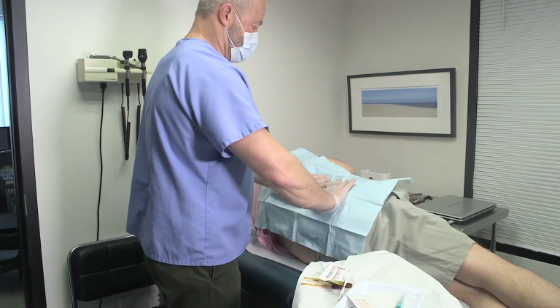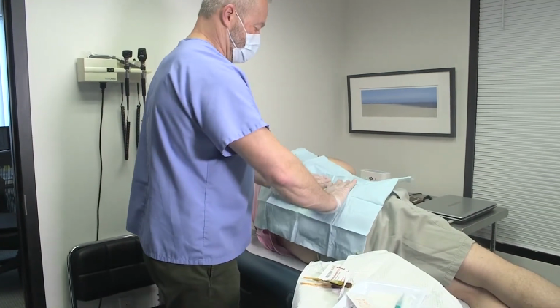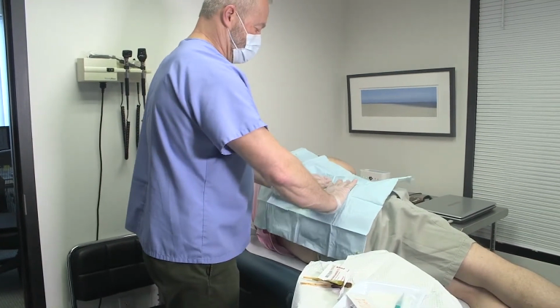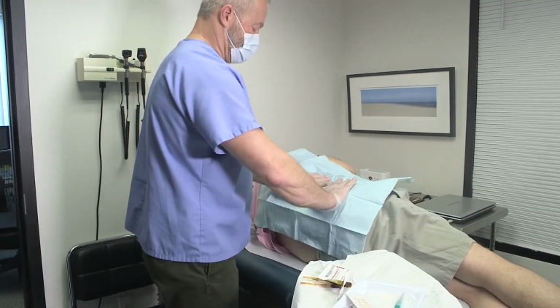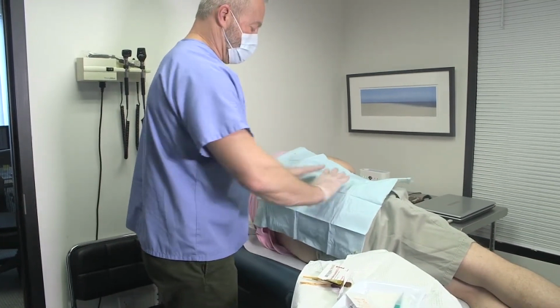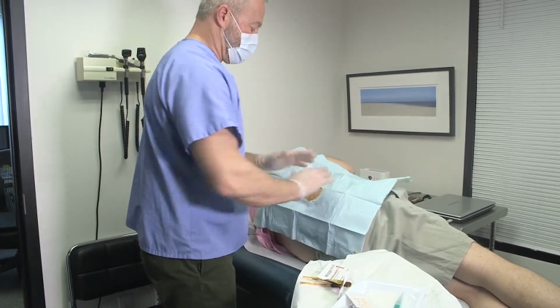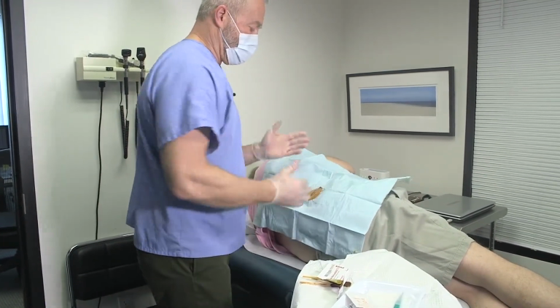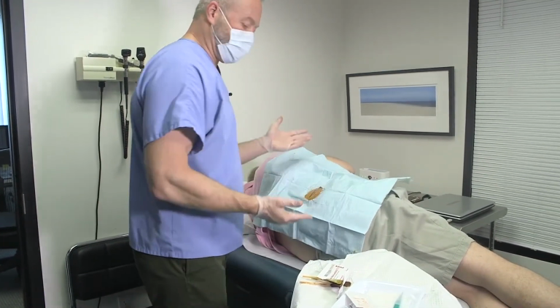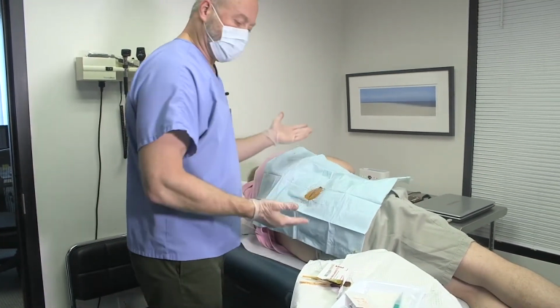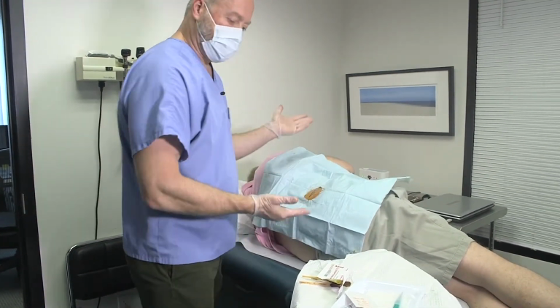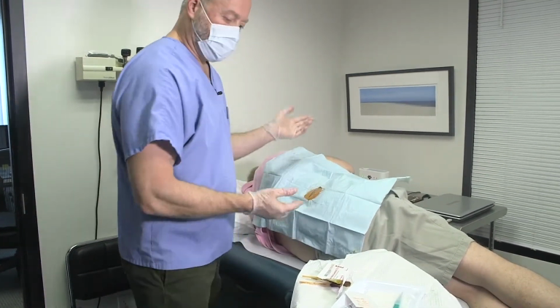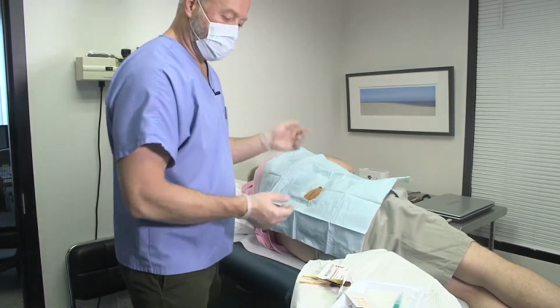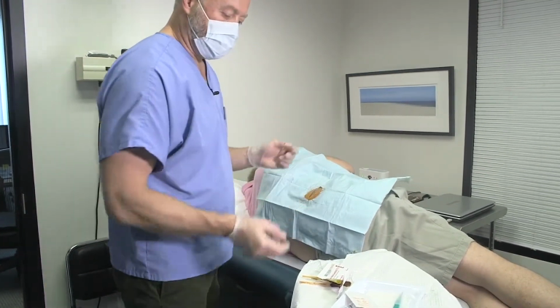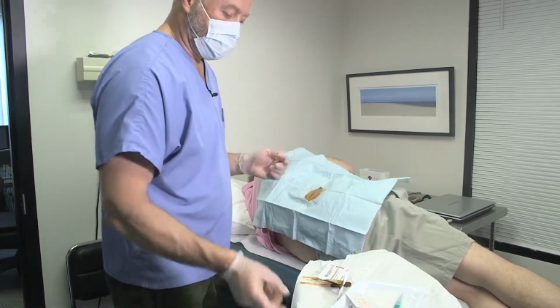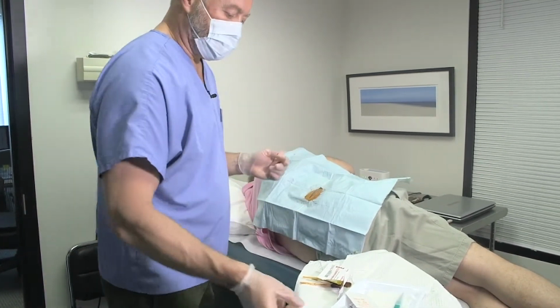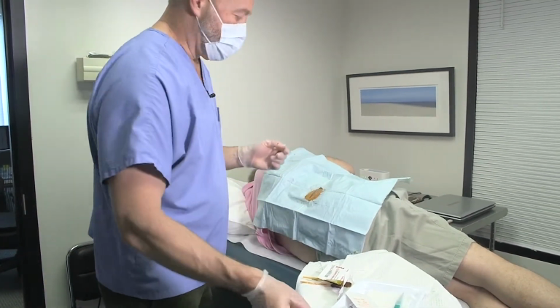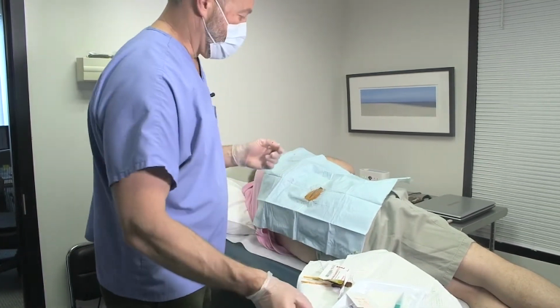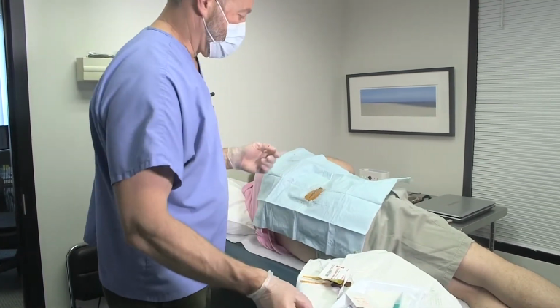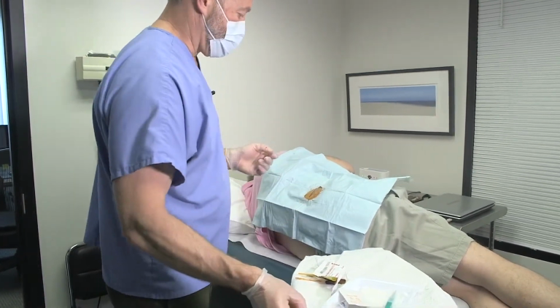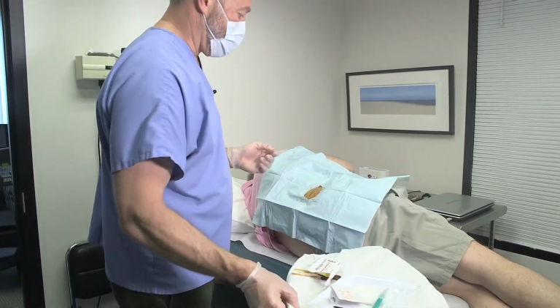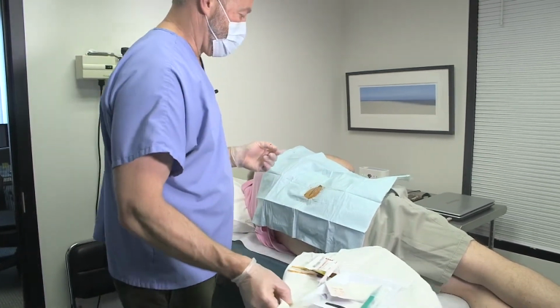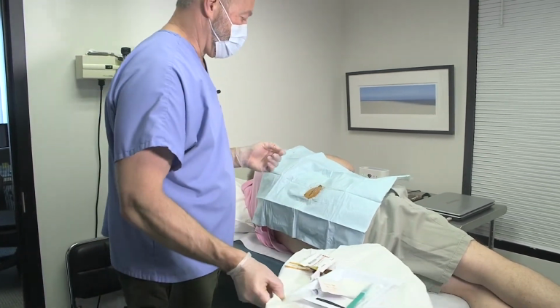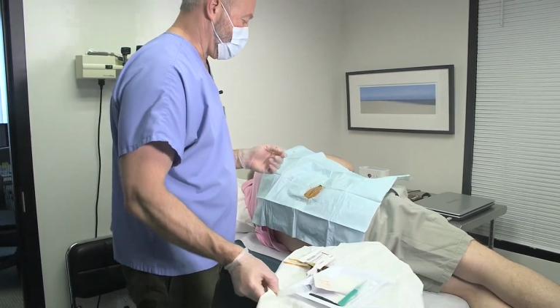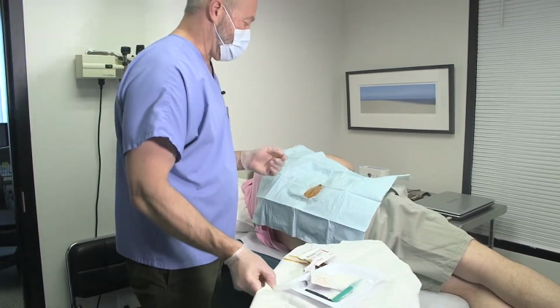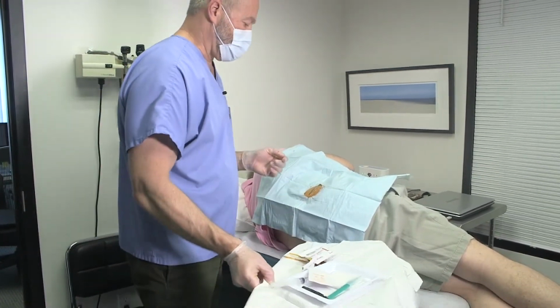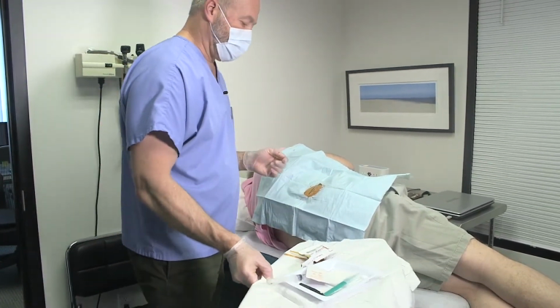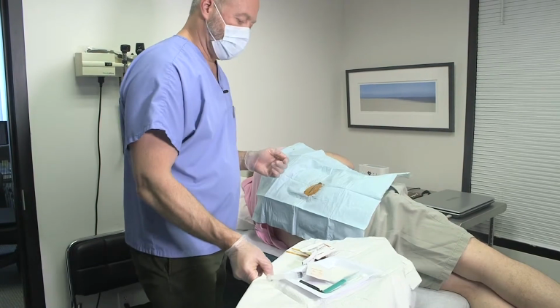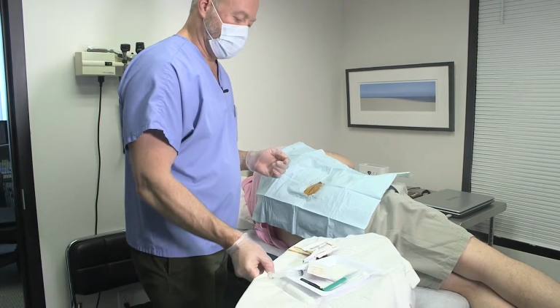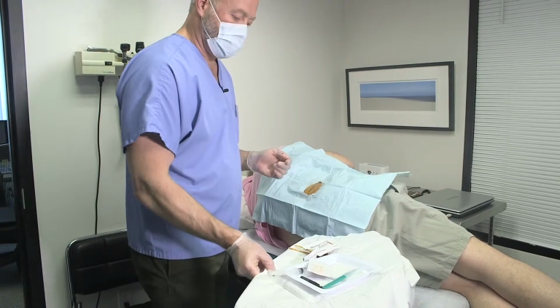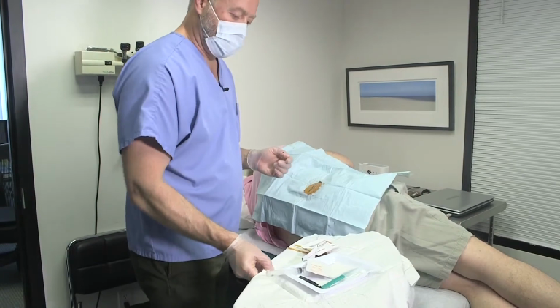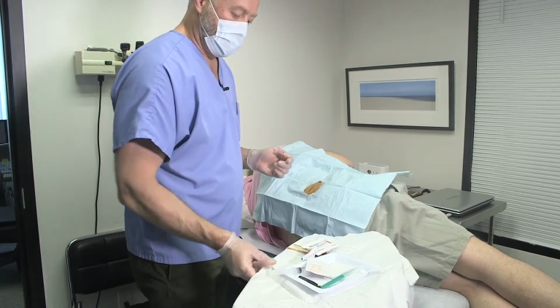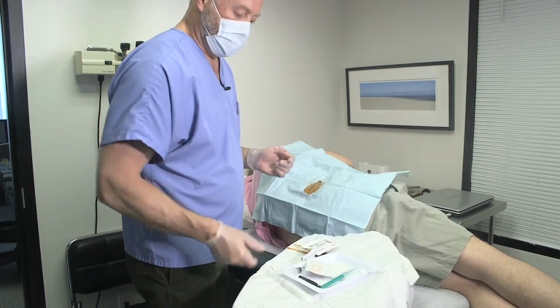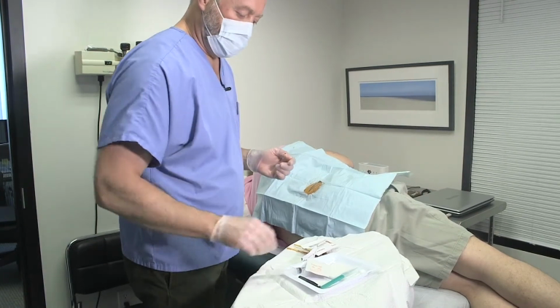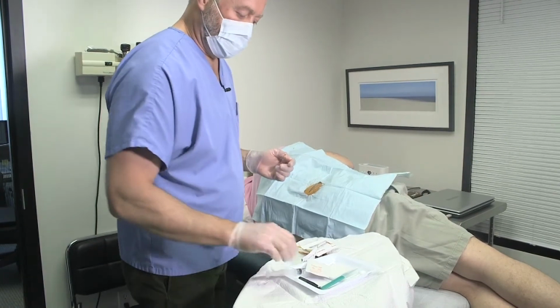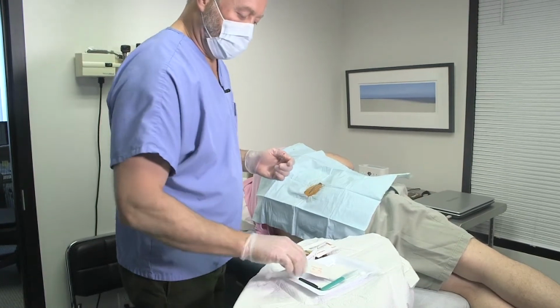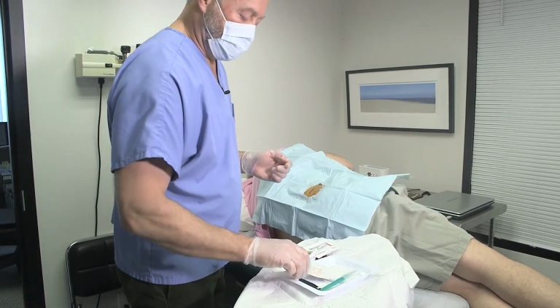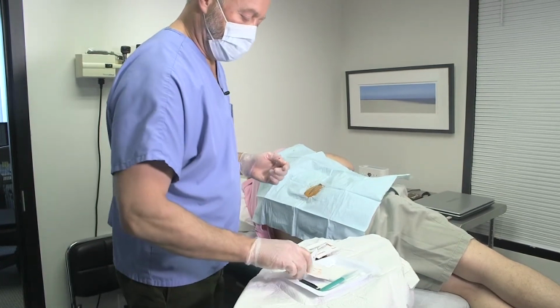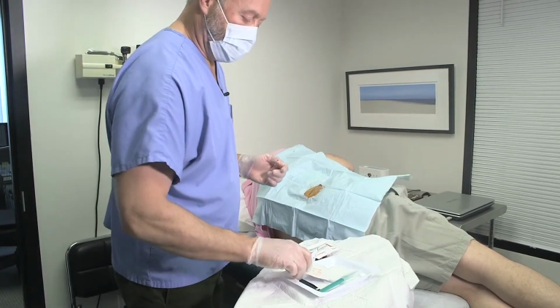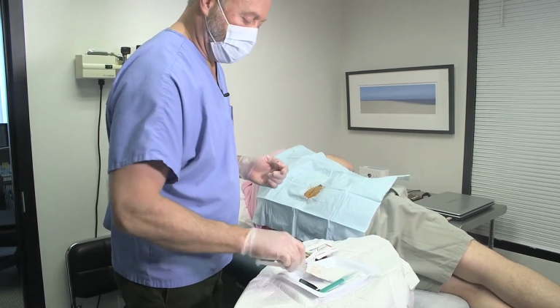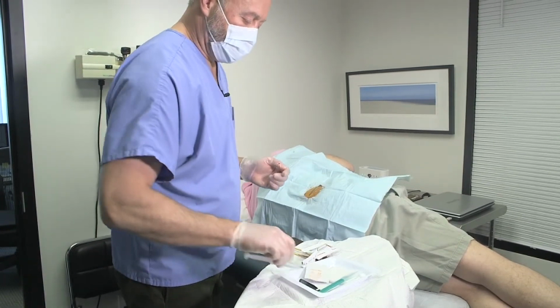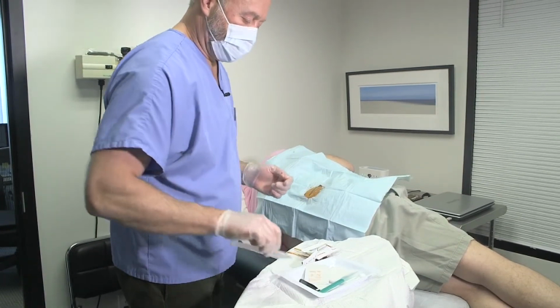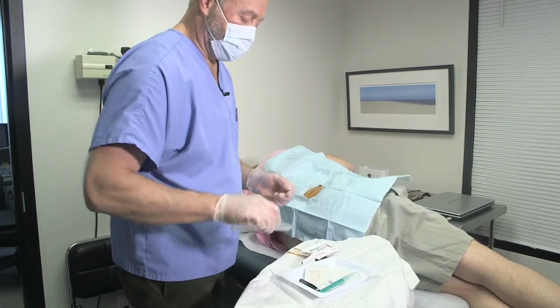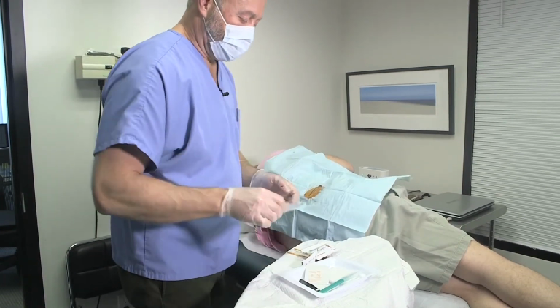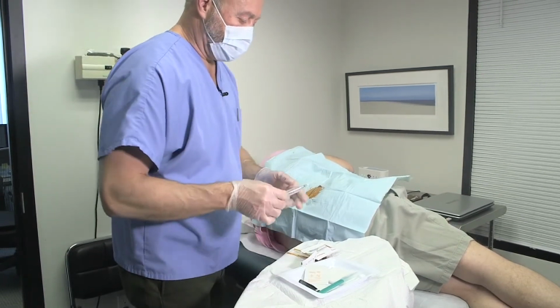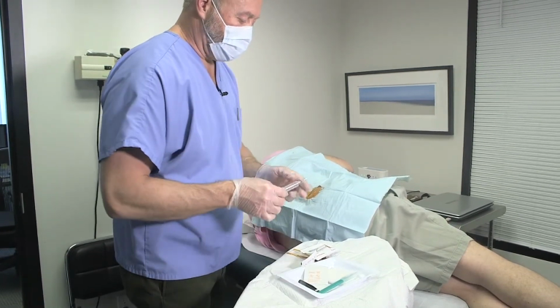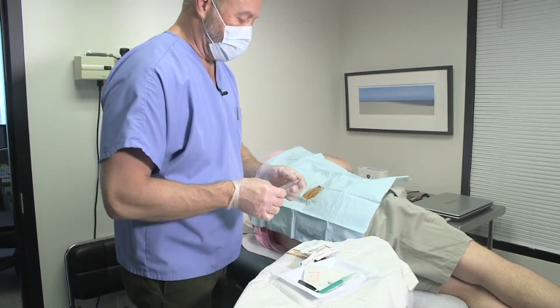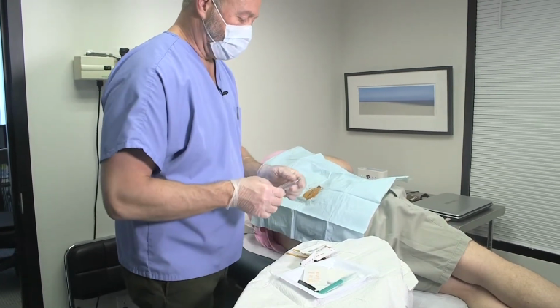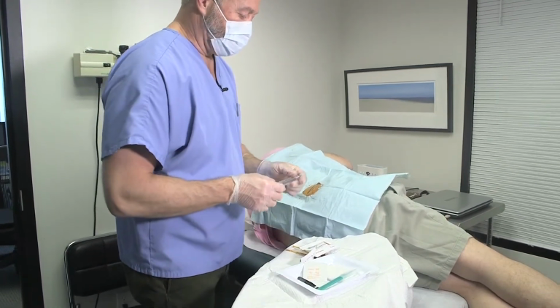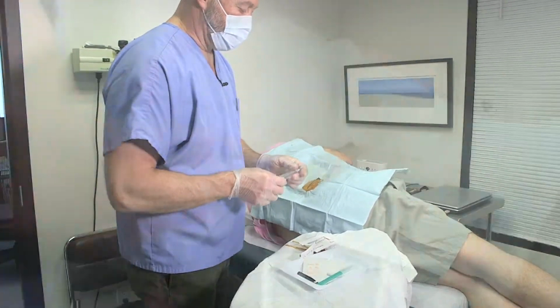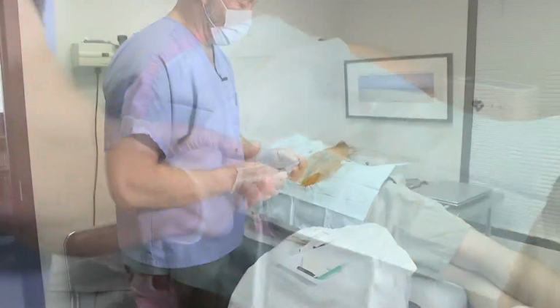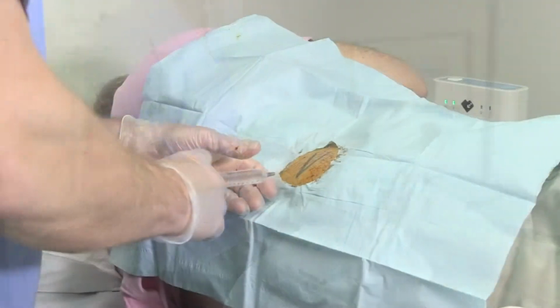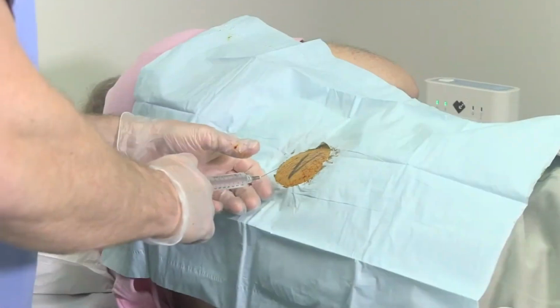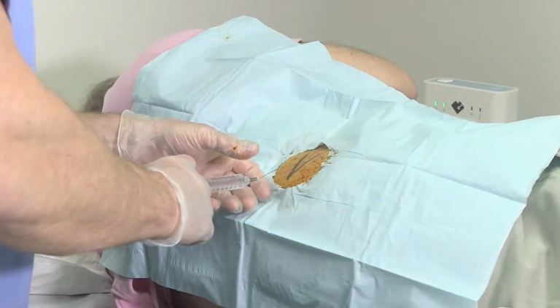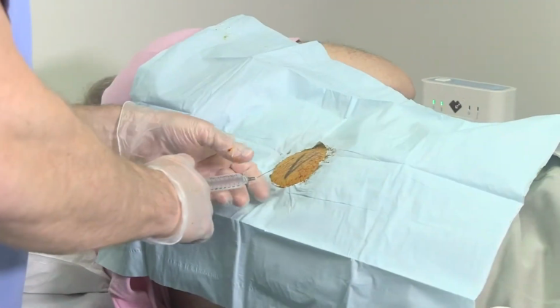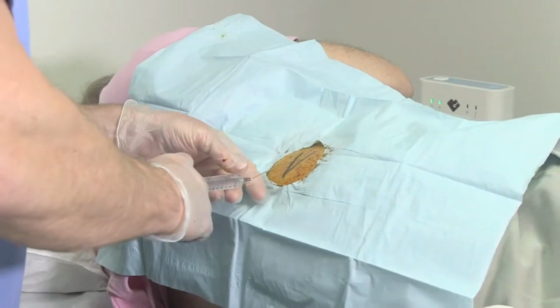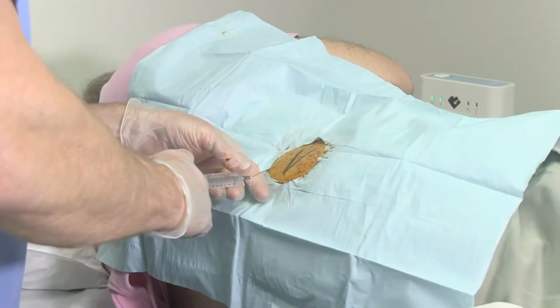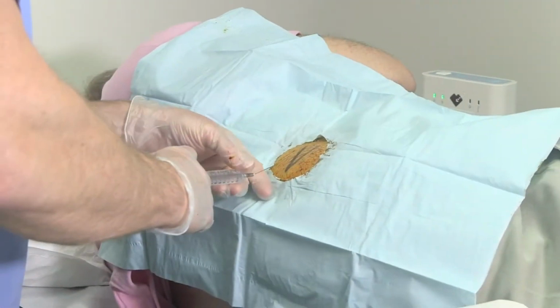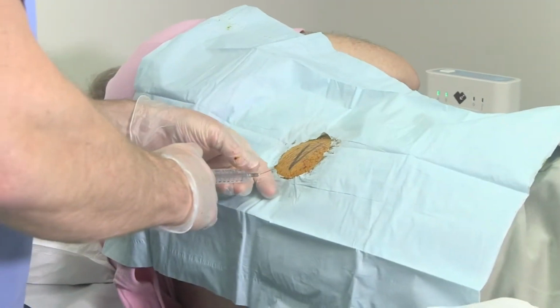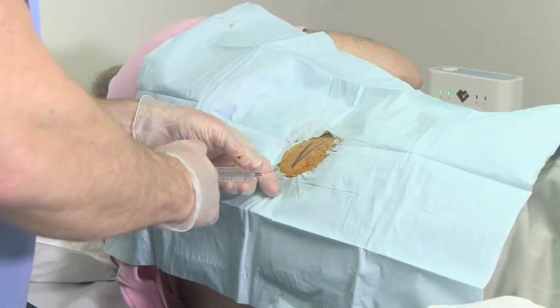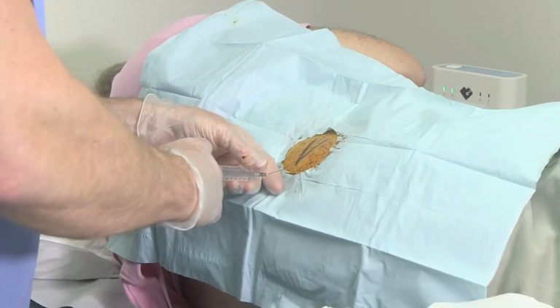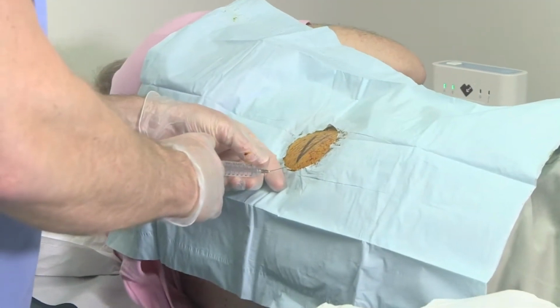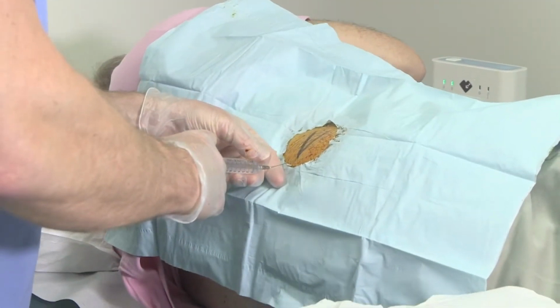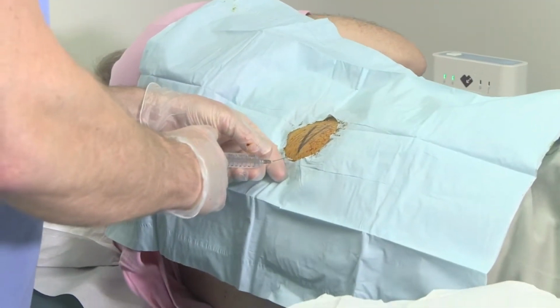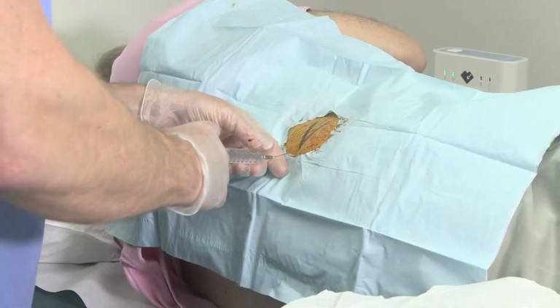So now we have our sterile field. I can work here without any risk of contamination, and I'm going to give more anesthetic.